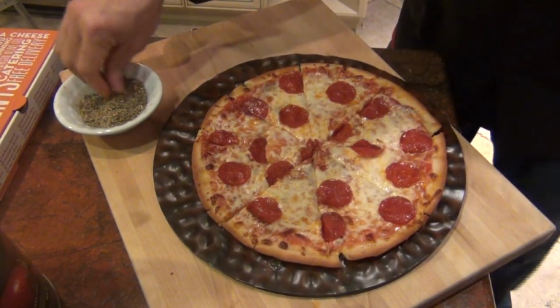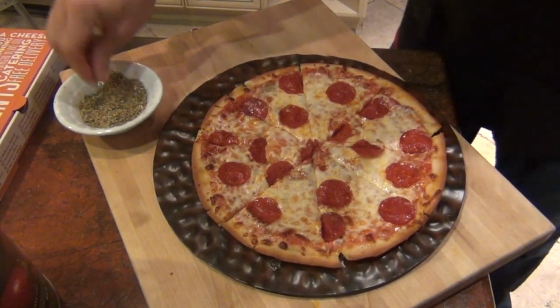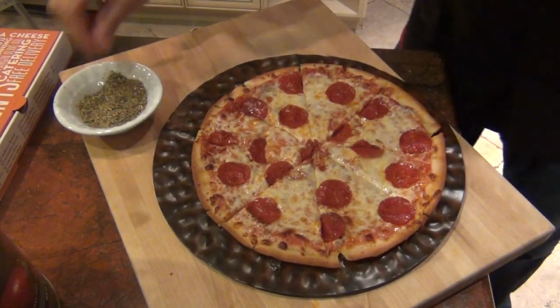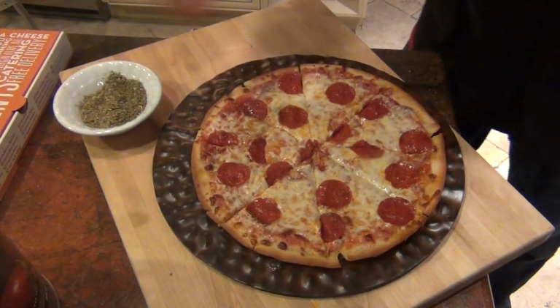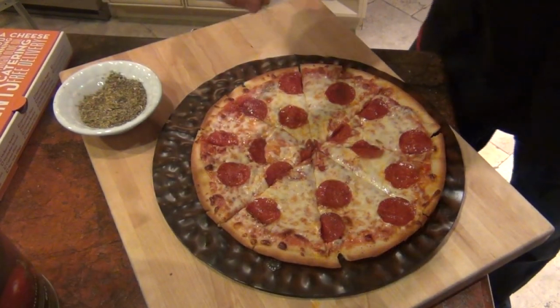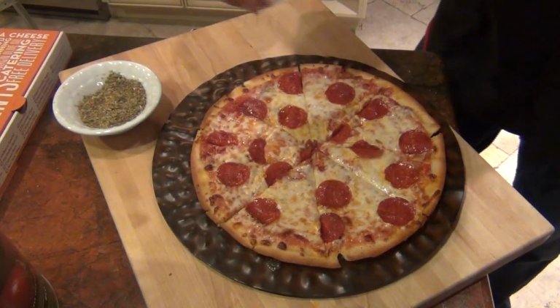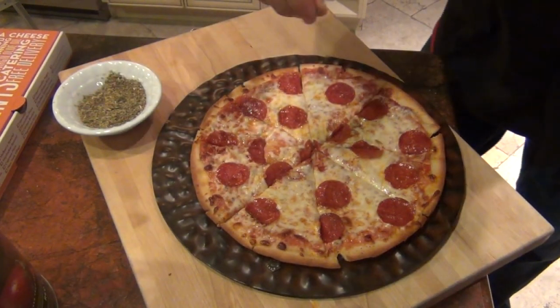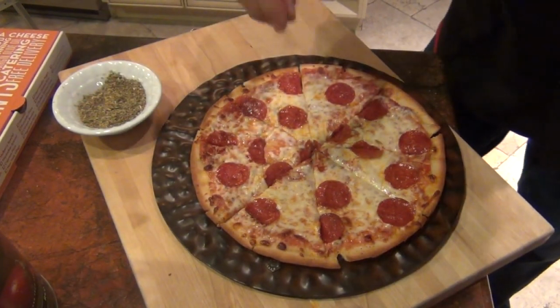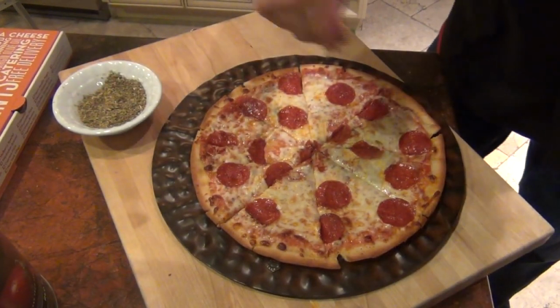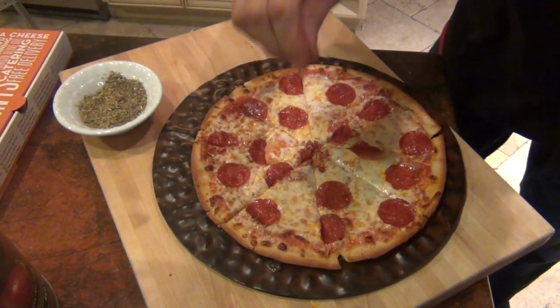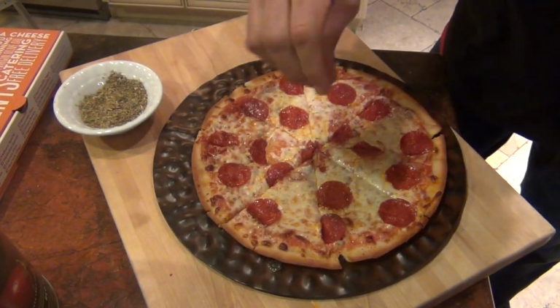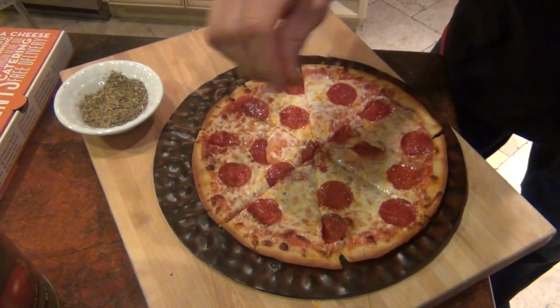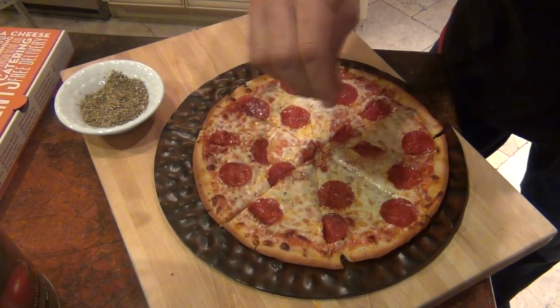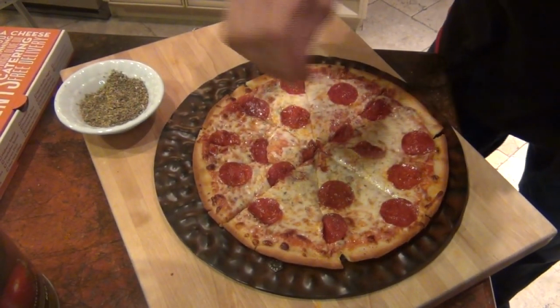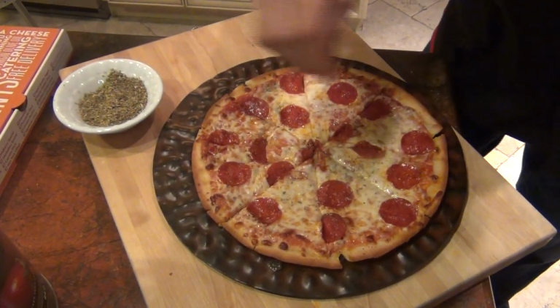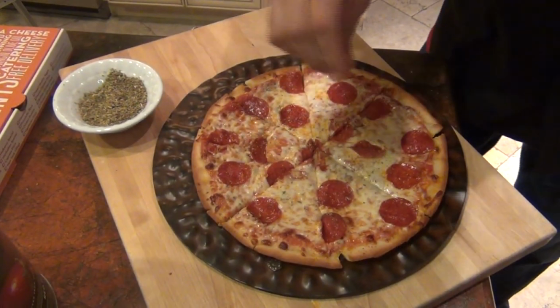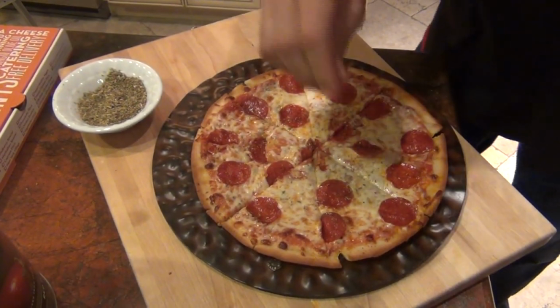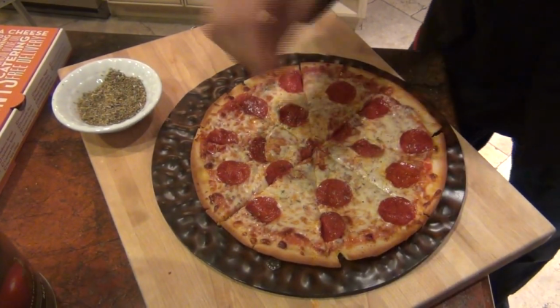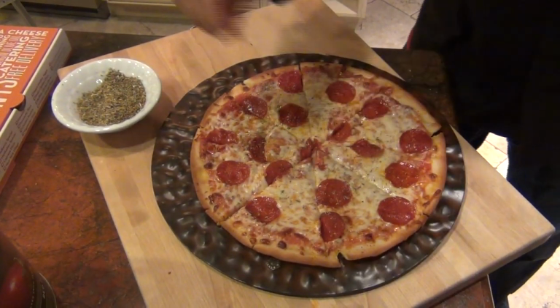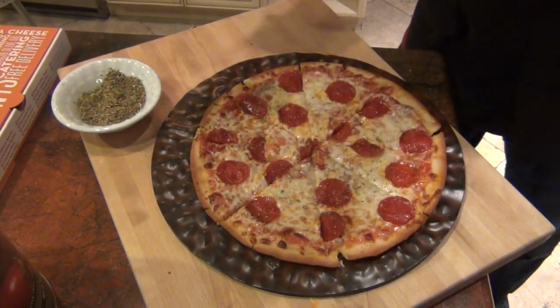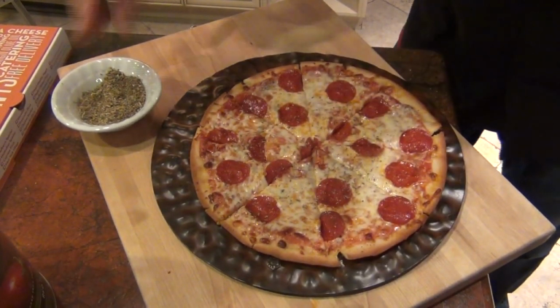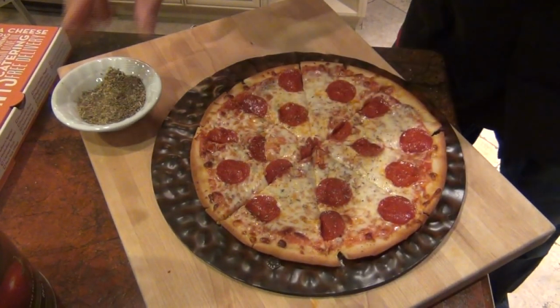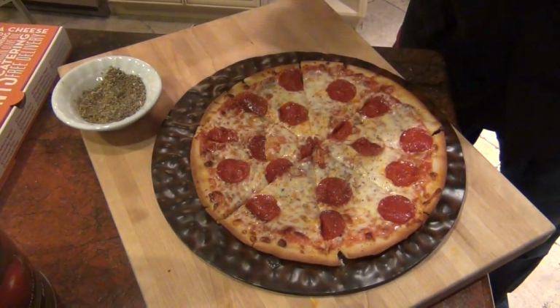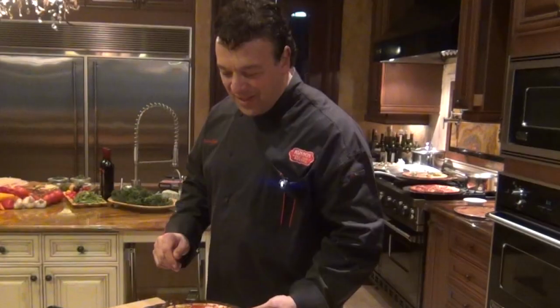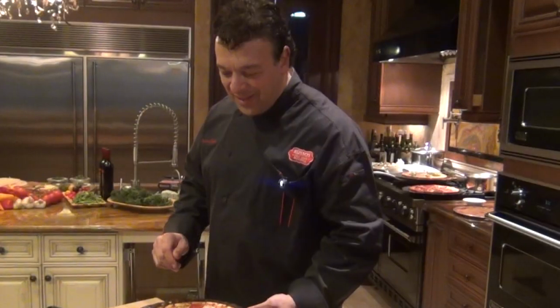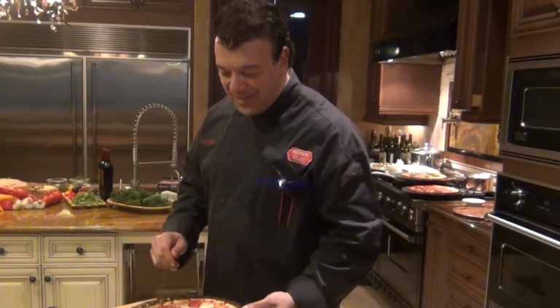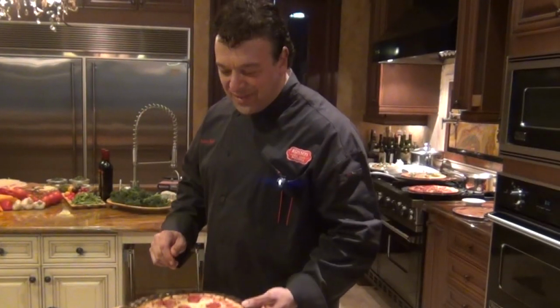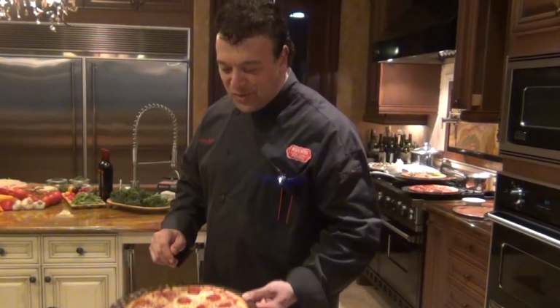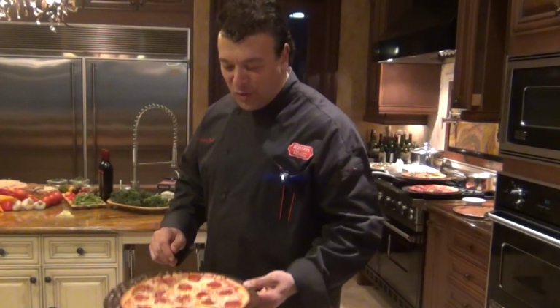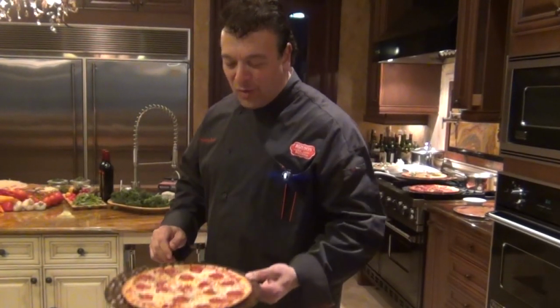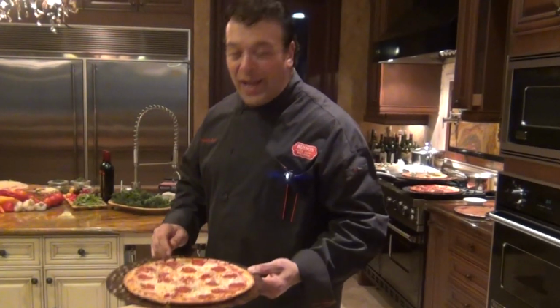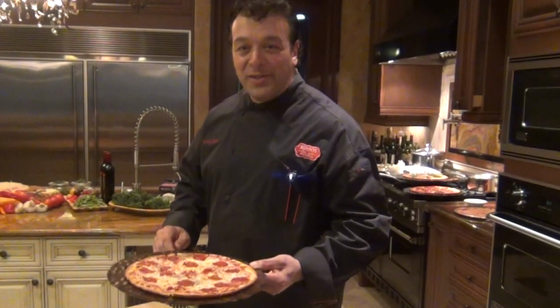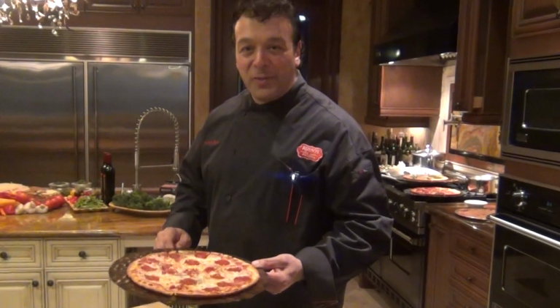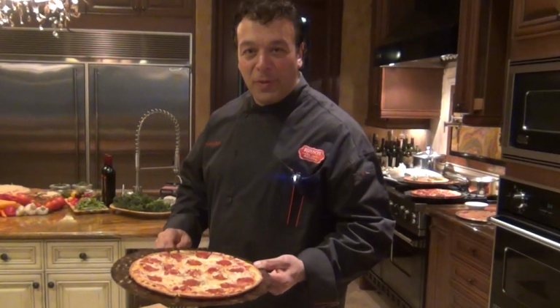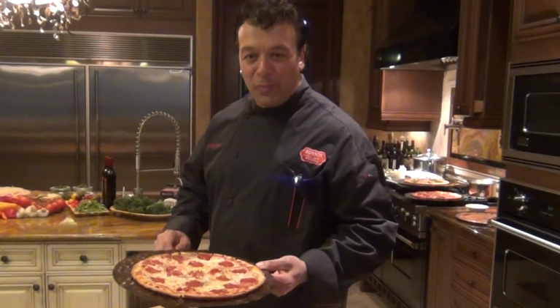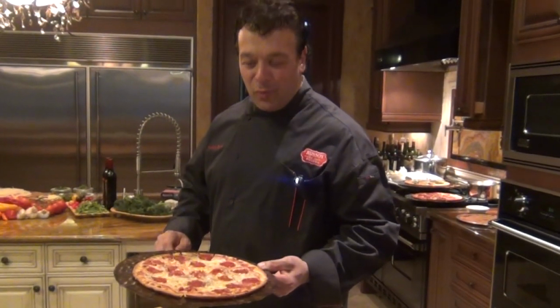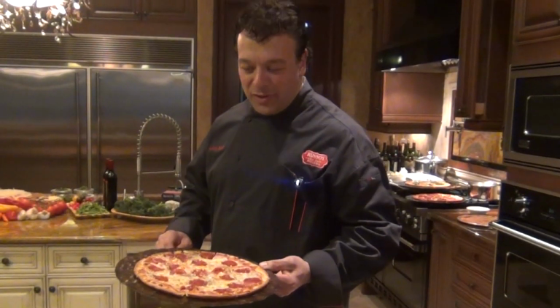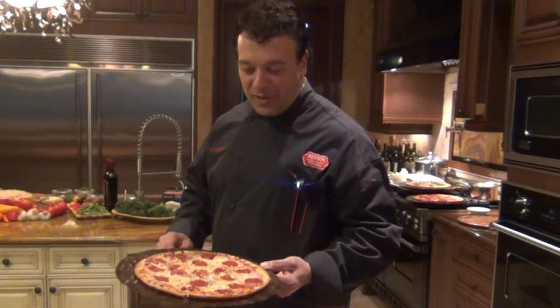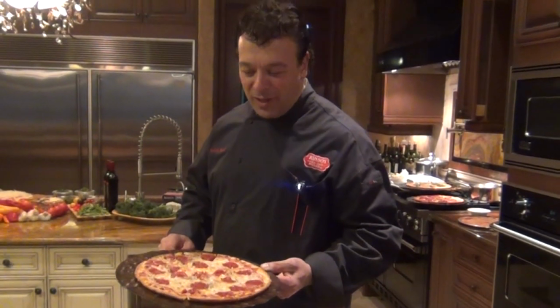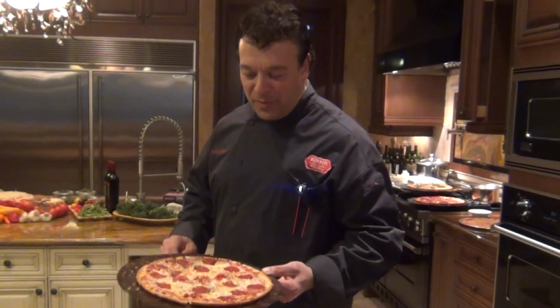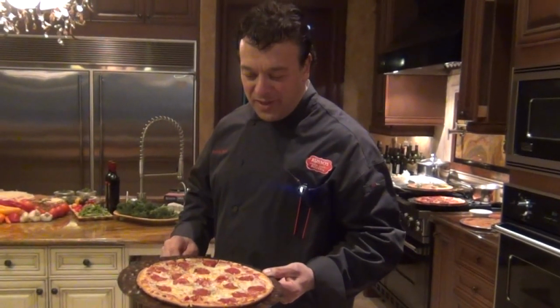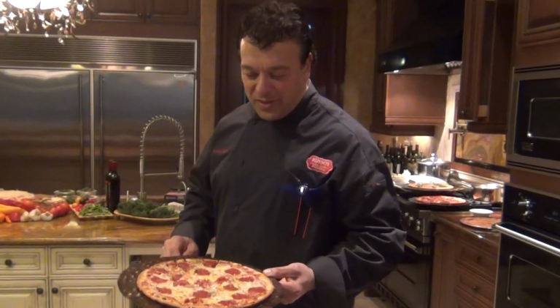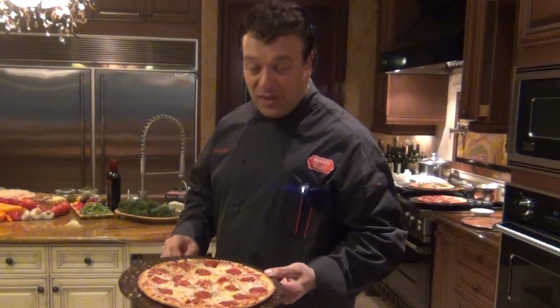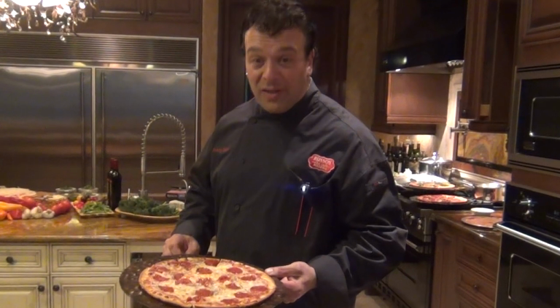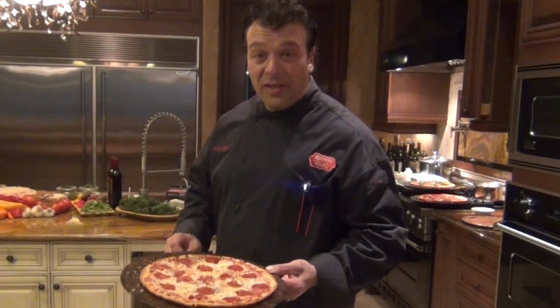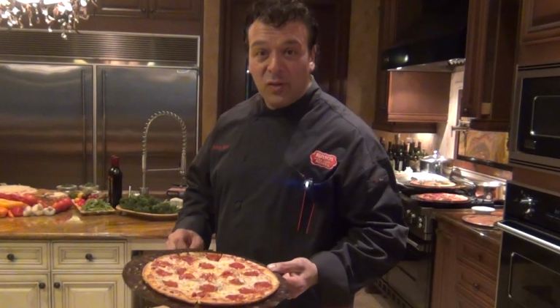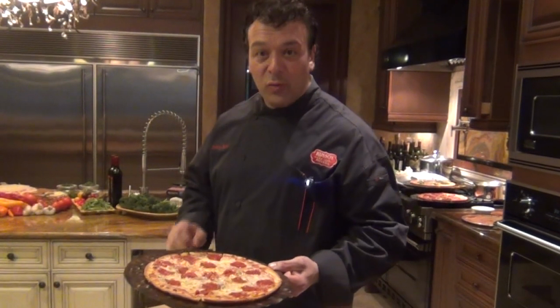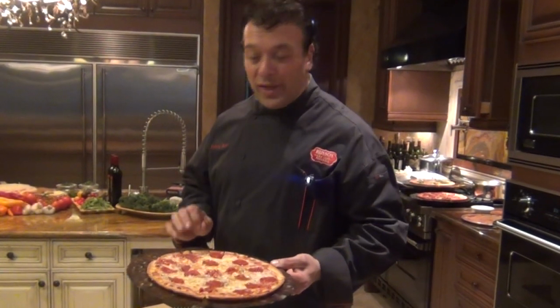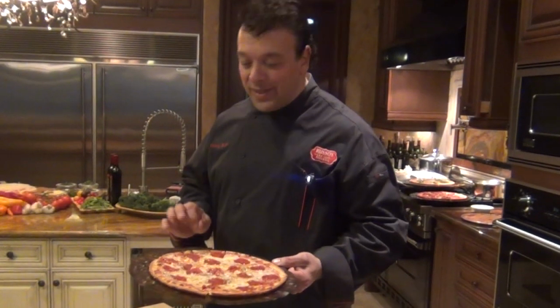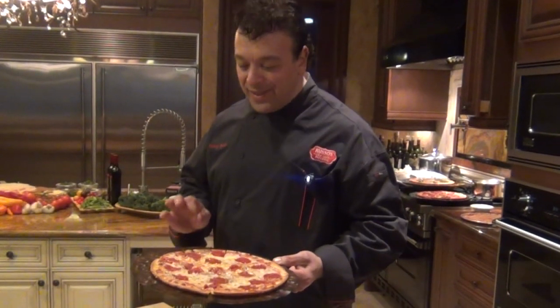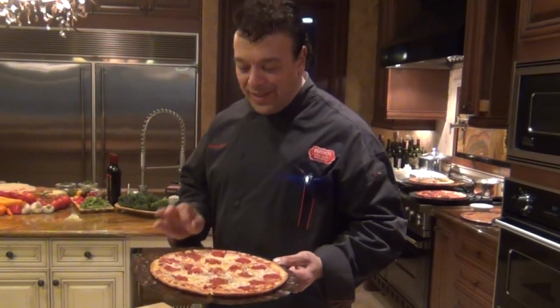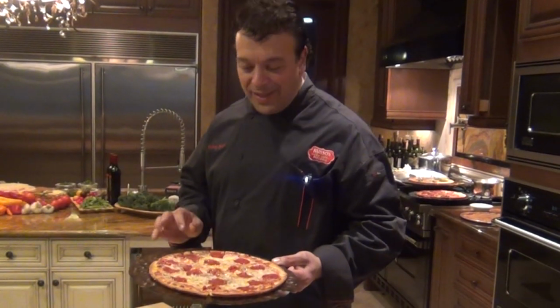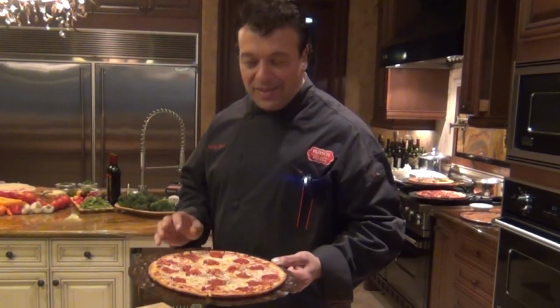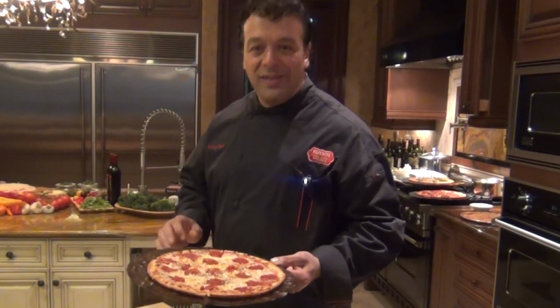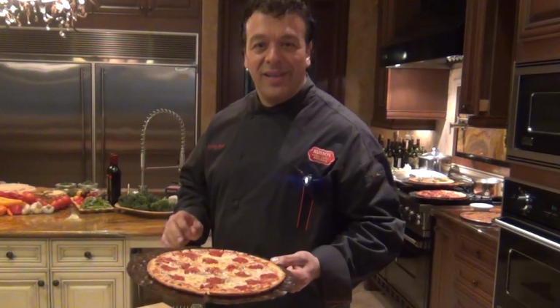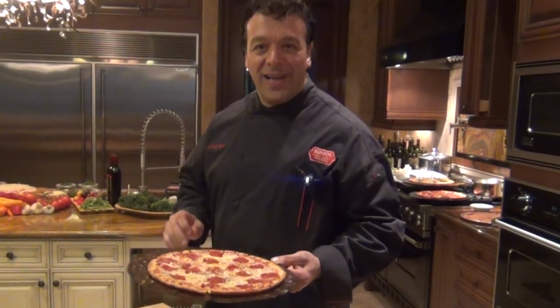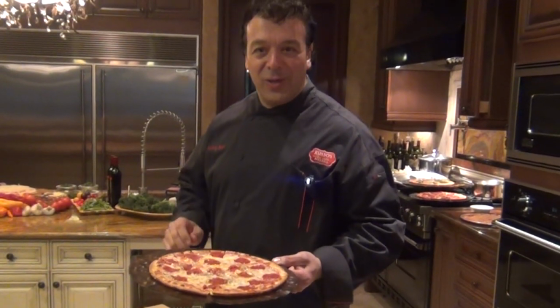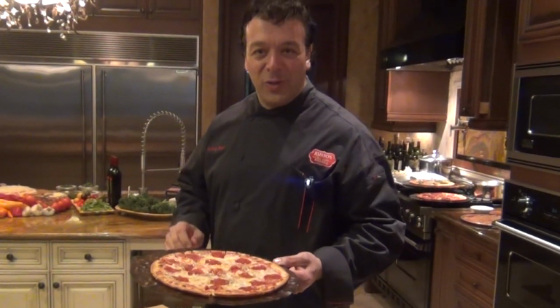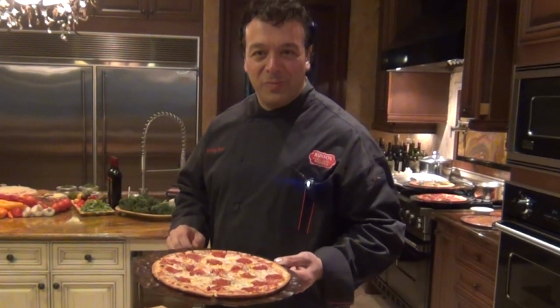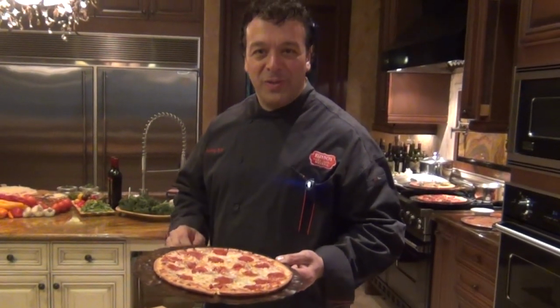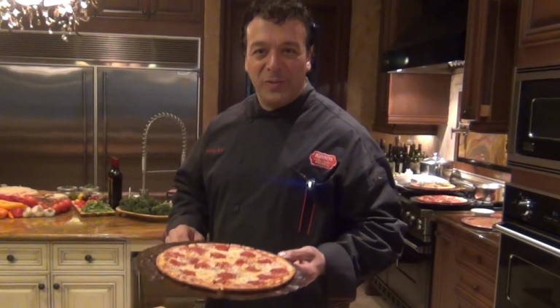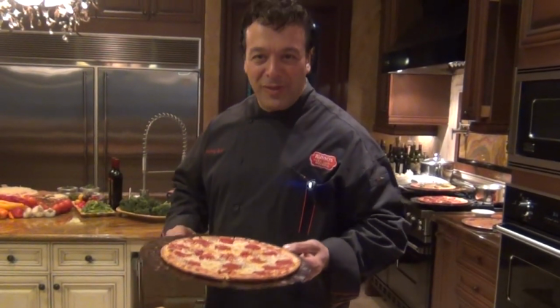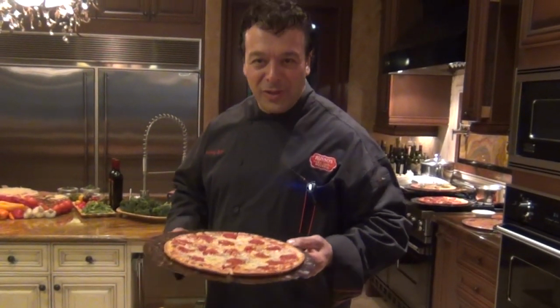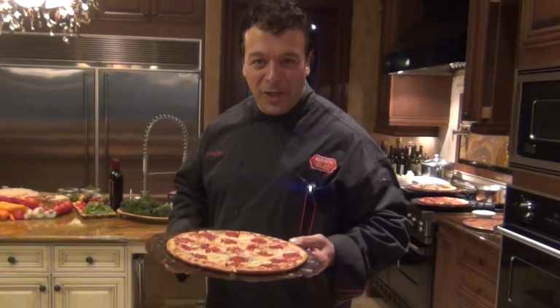A little touch of oregano. This is a classic pepperoni-style pizza, ready to eat at home.